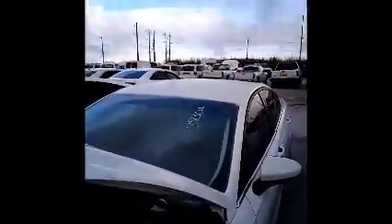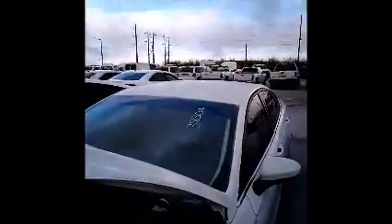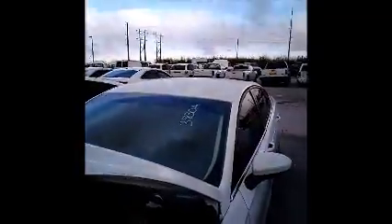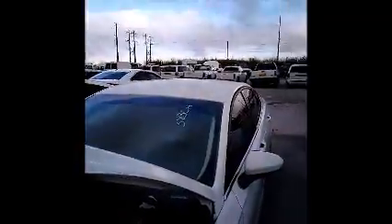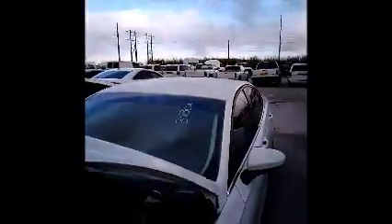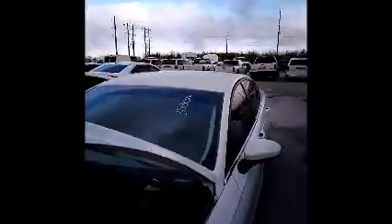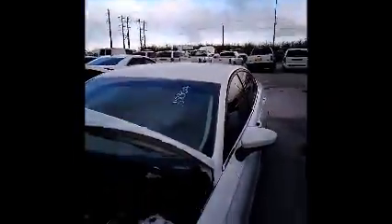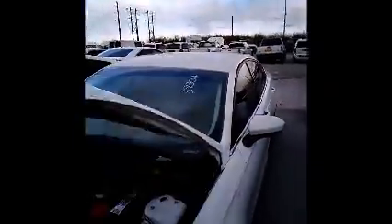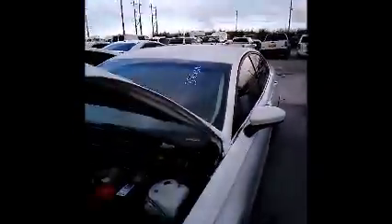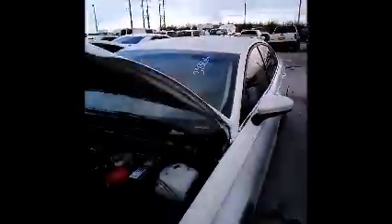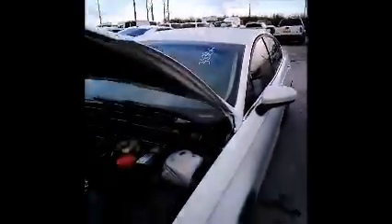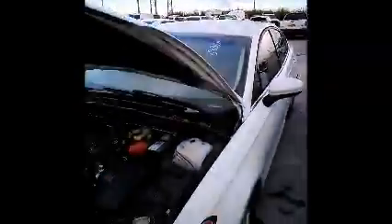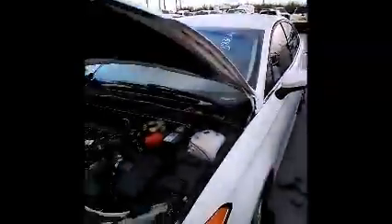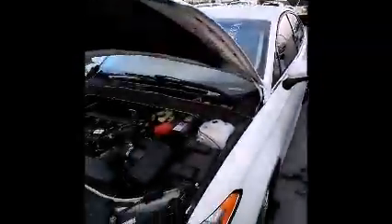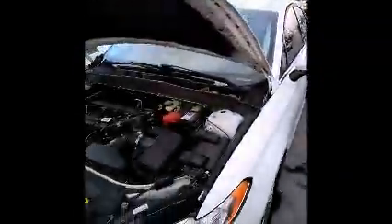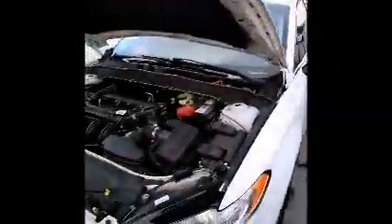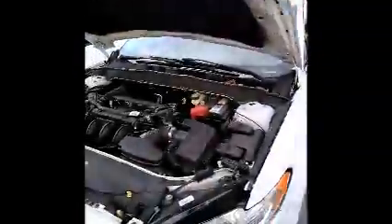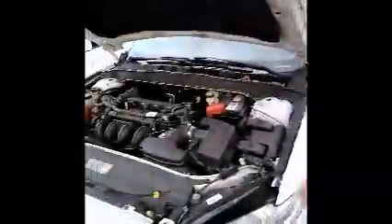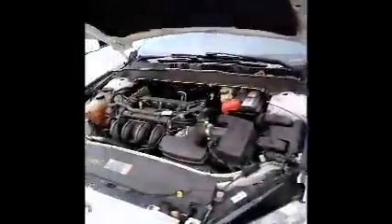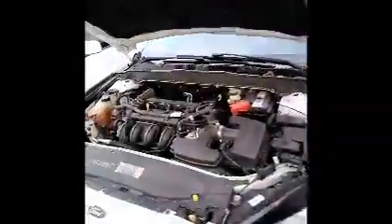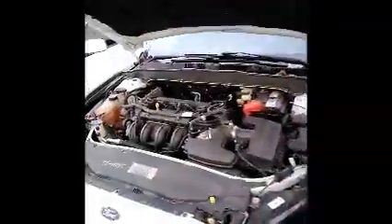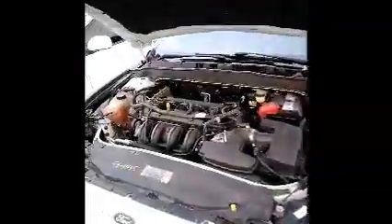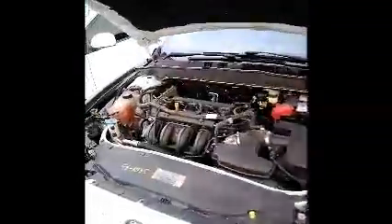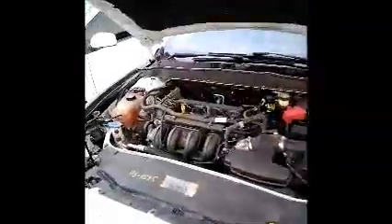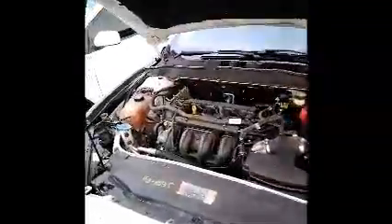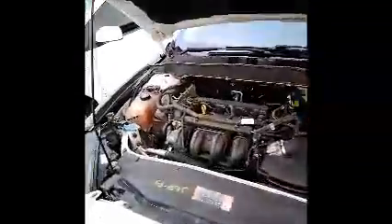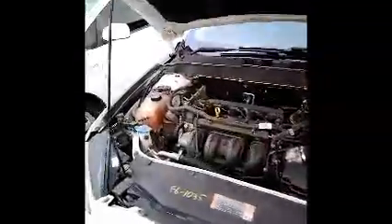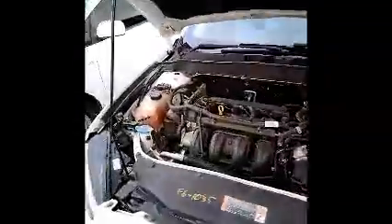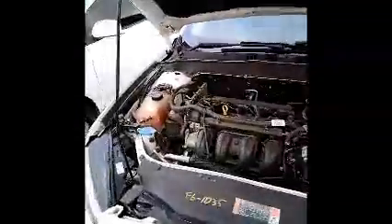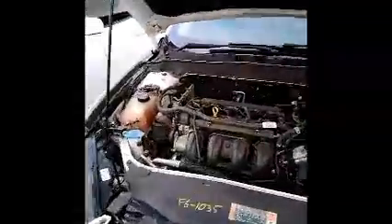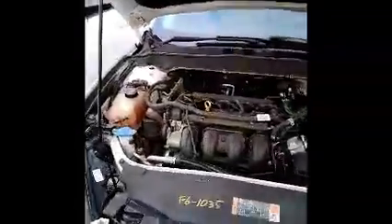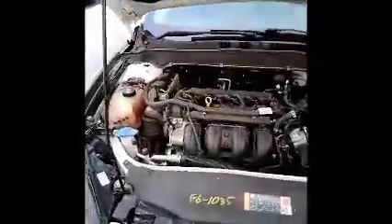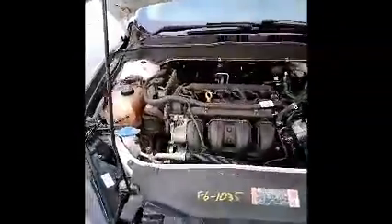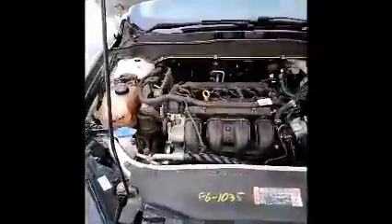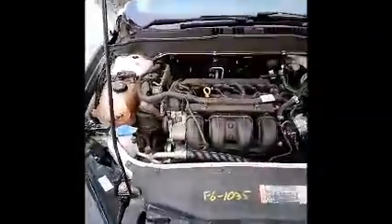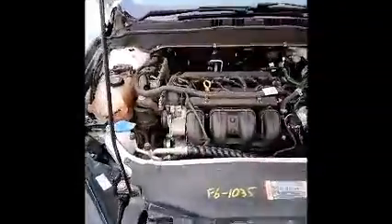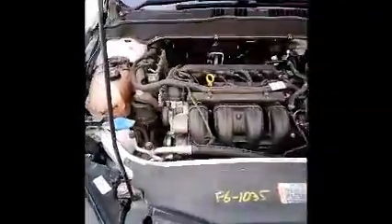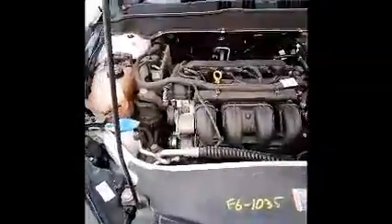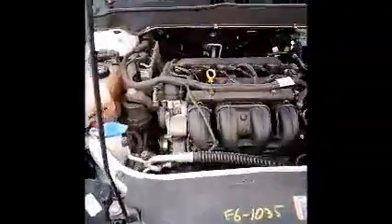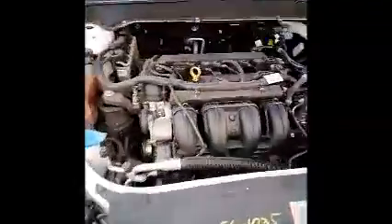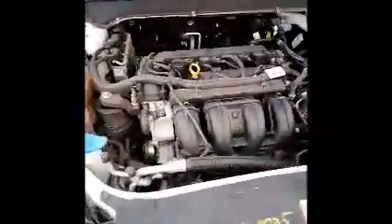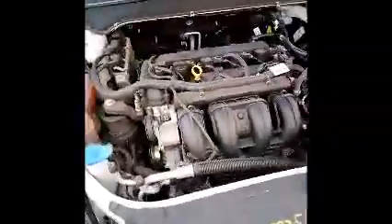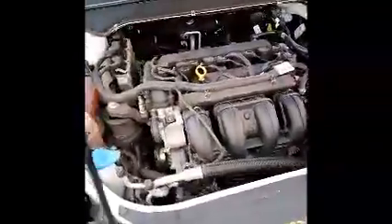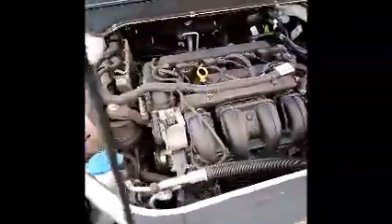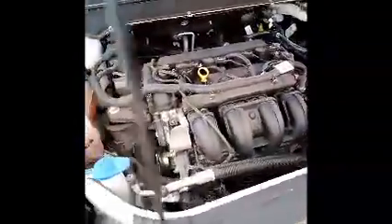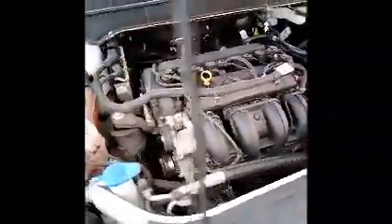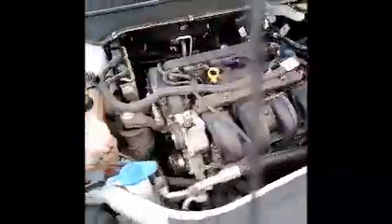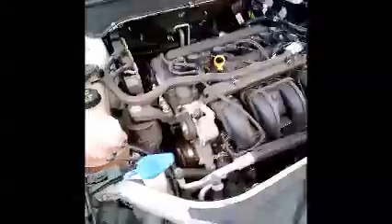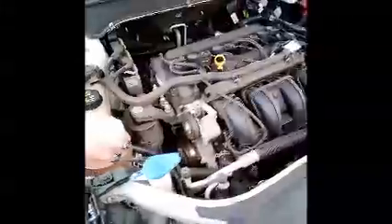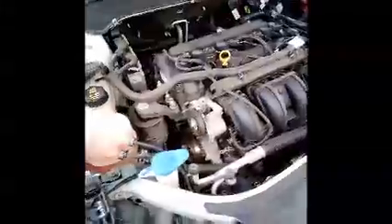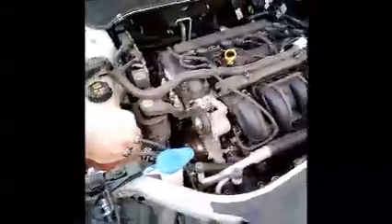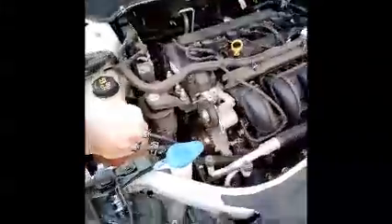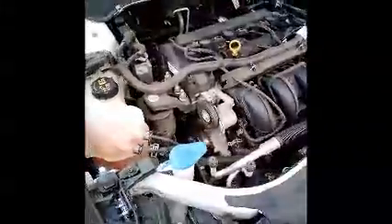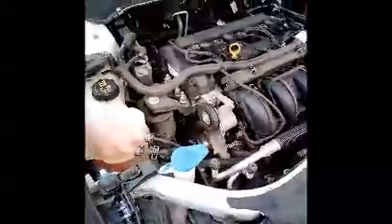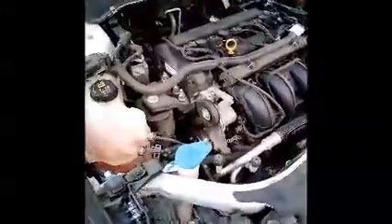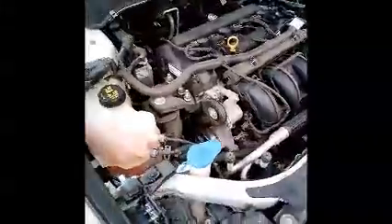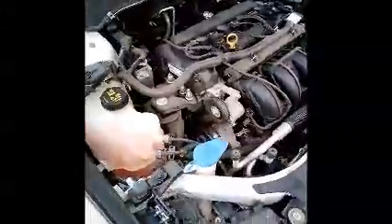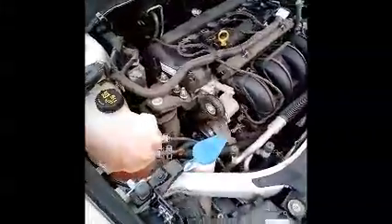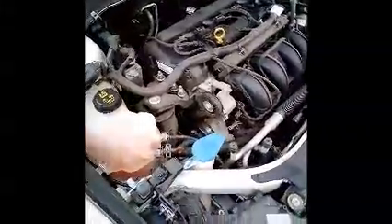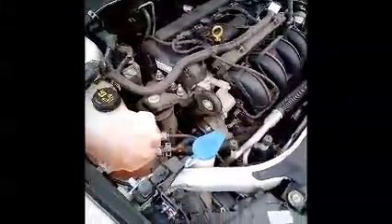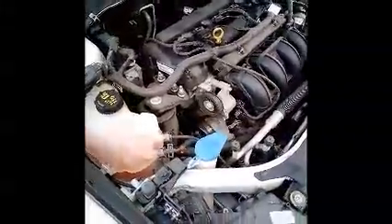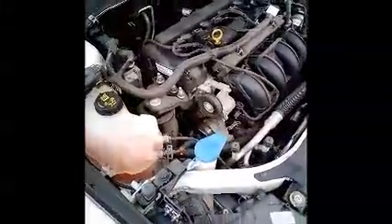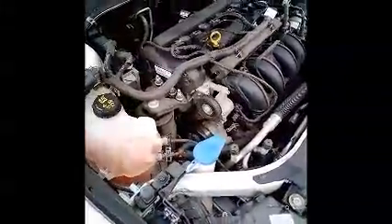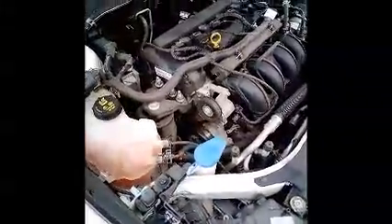This is a Ford Fusion. As you can see here, it starts up.